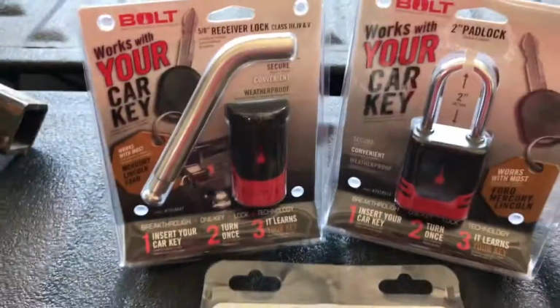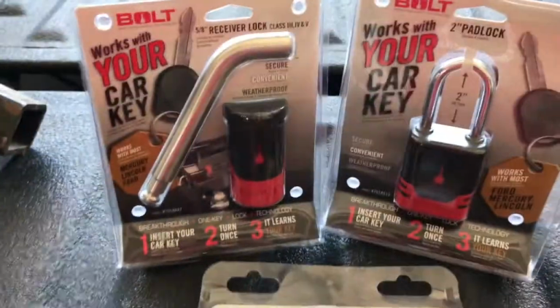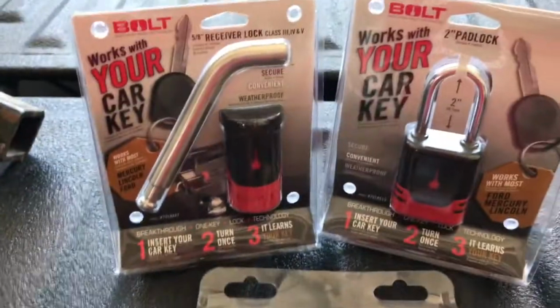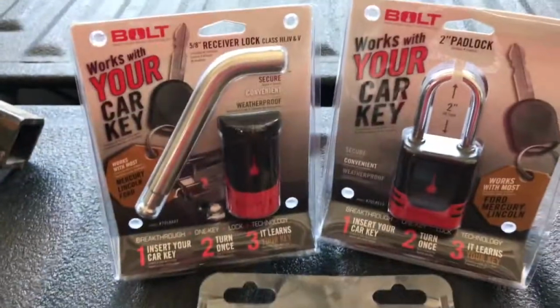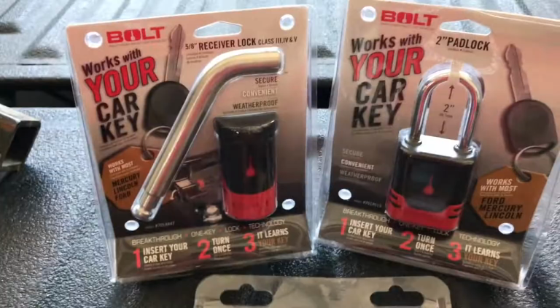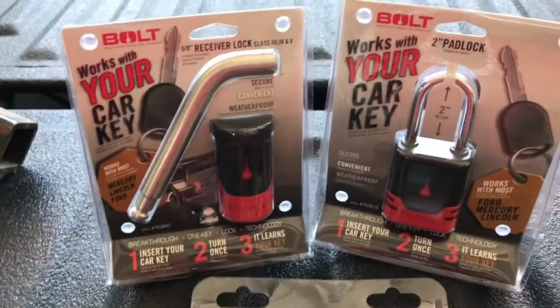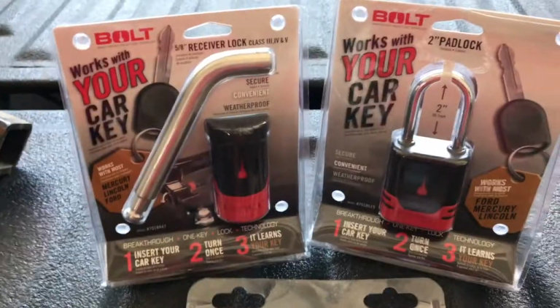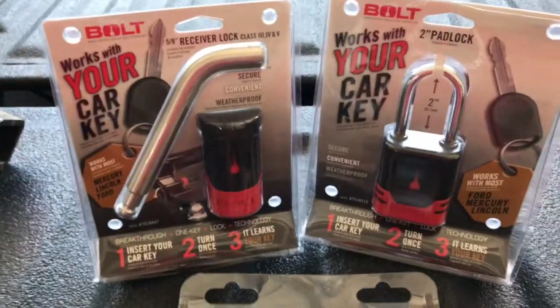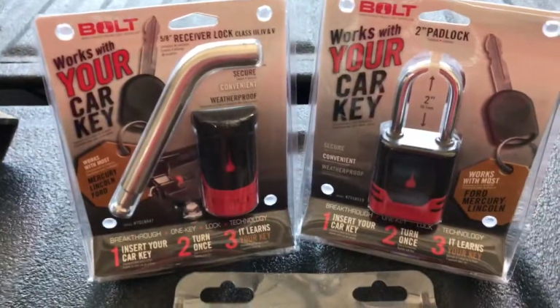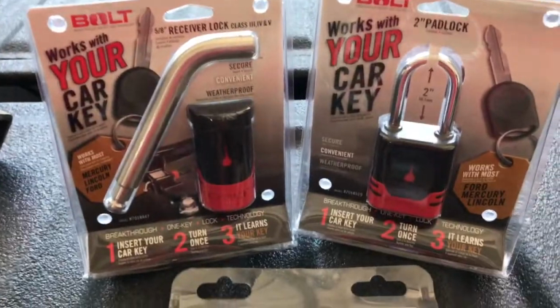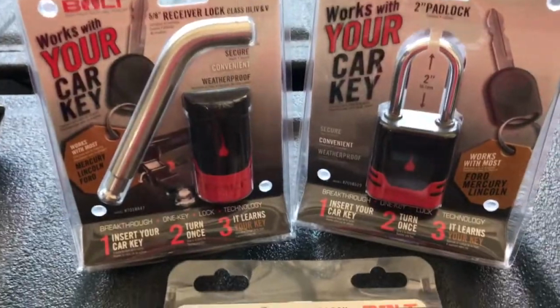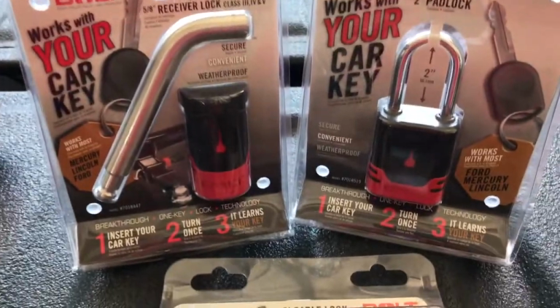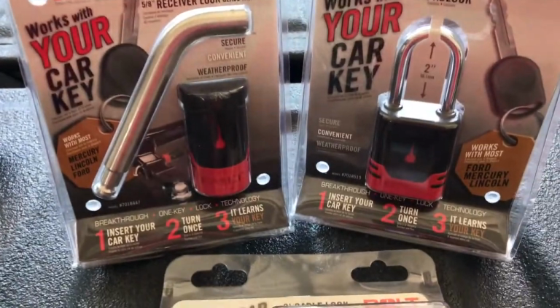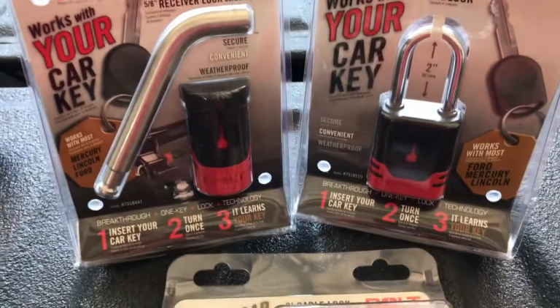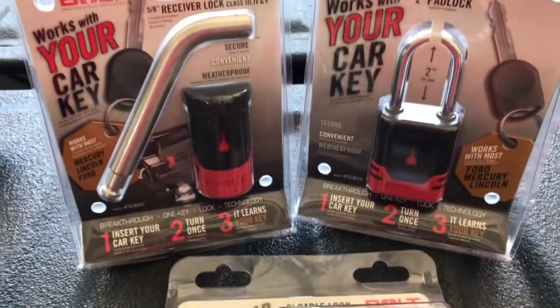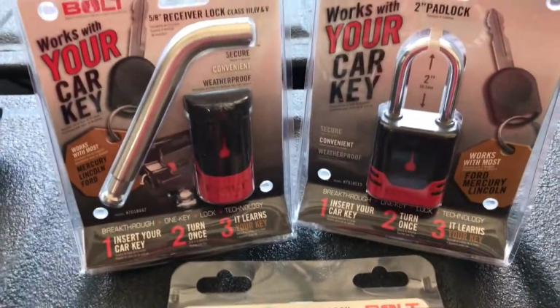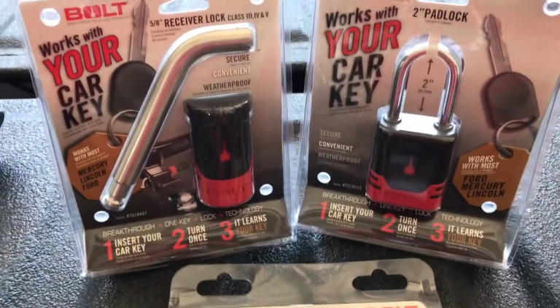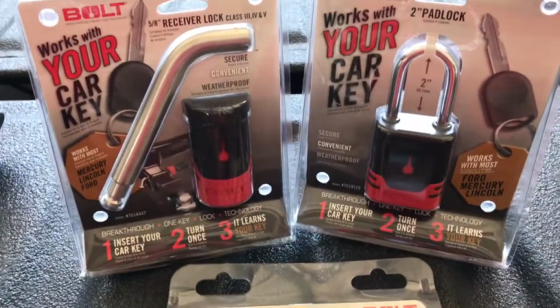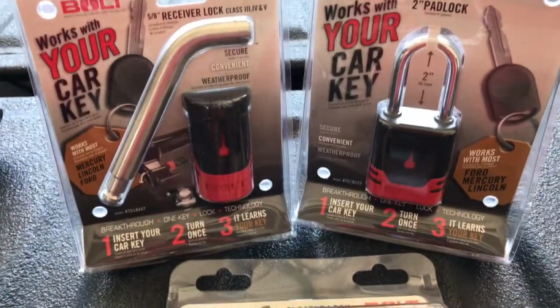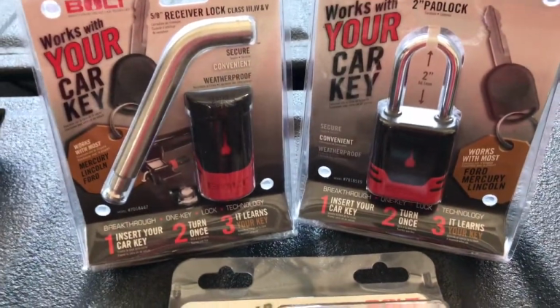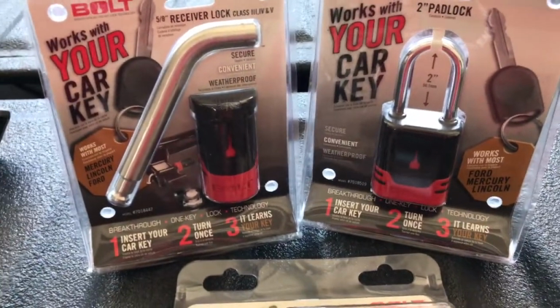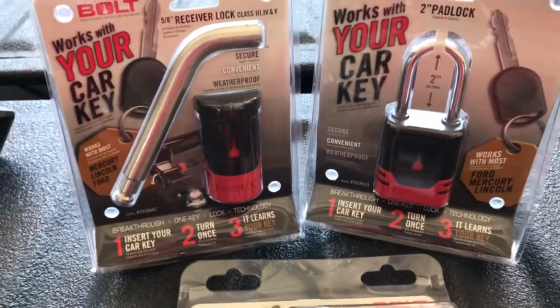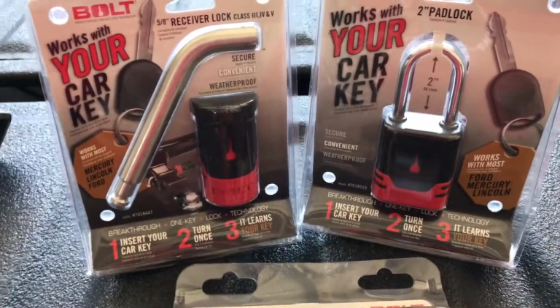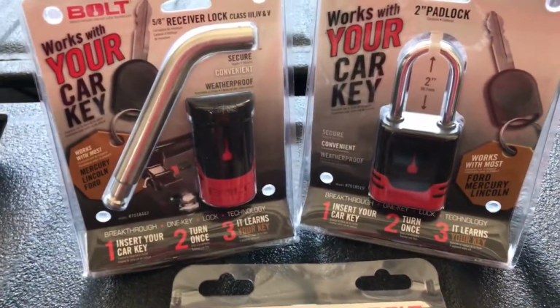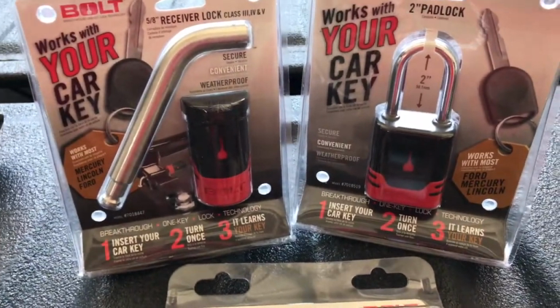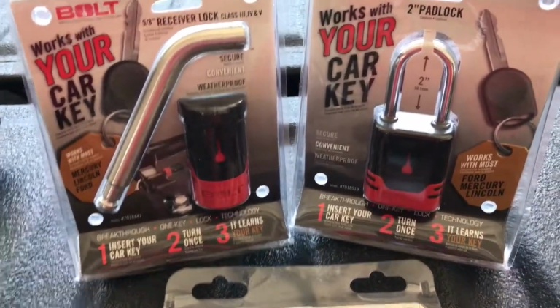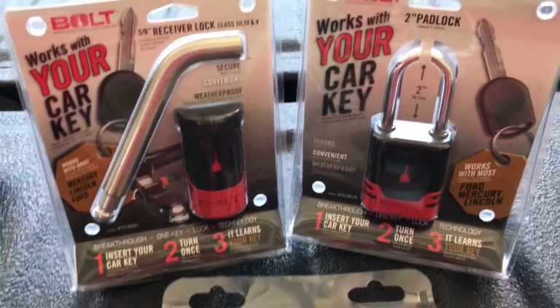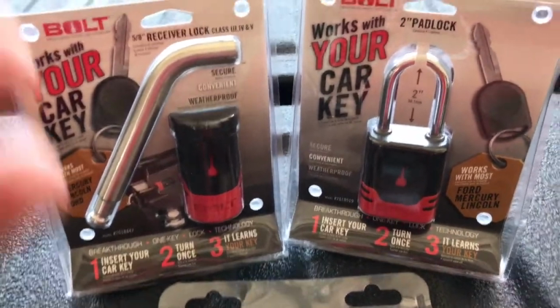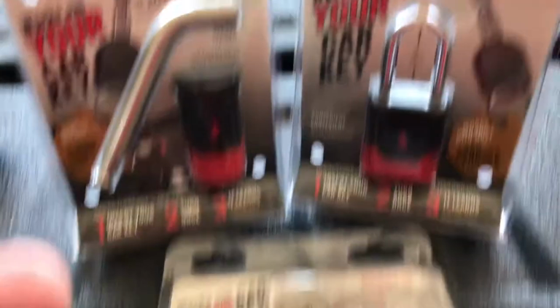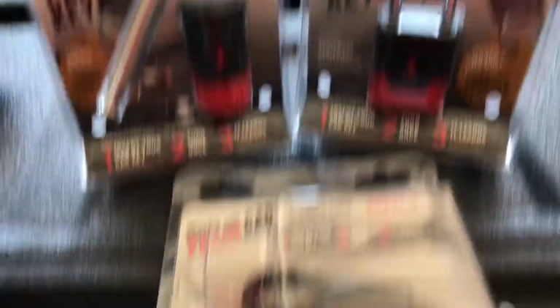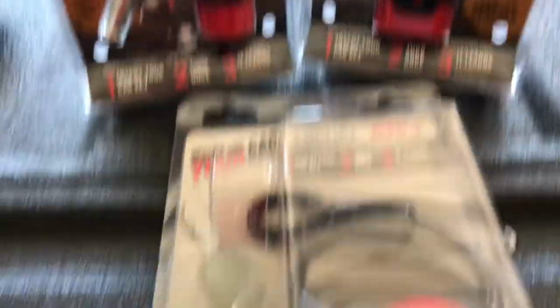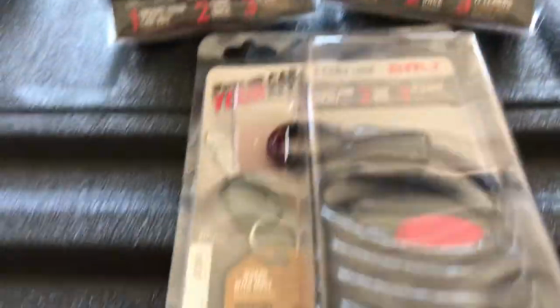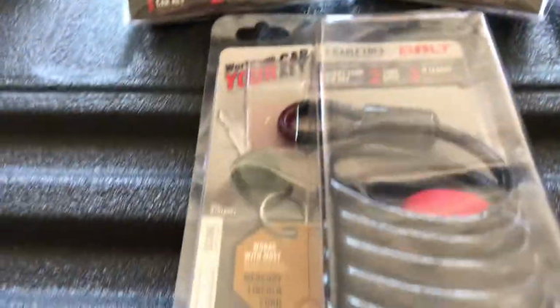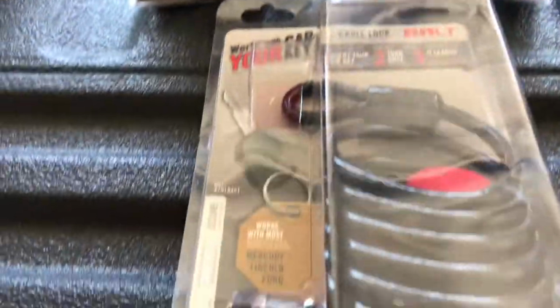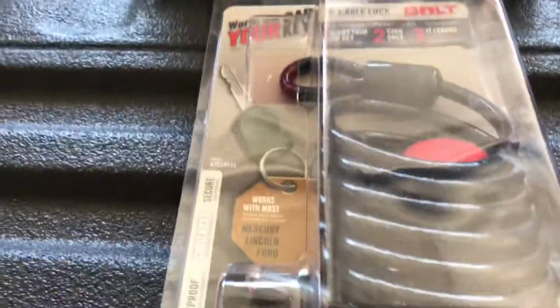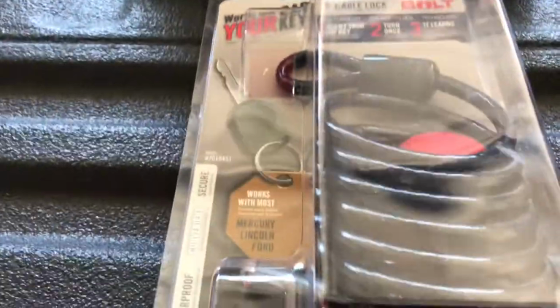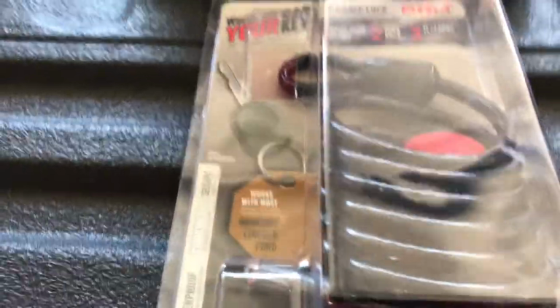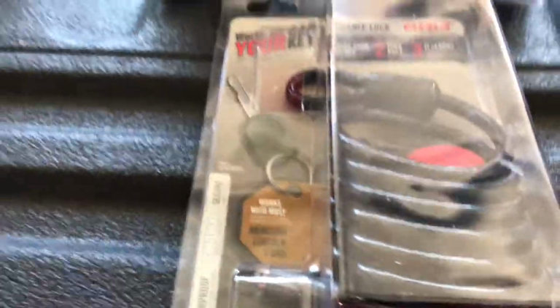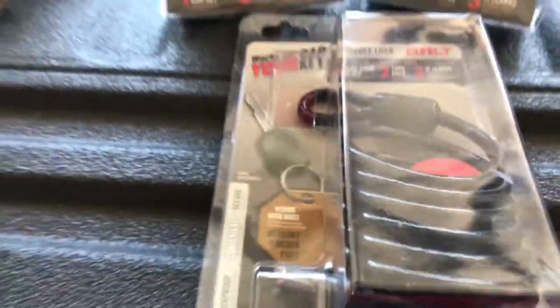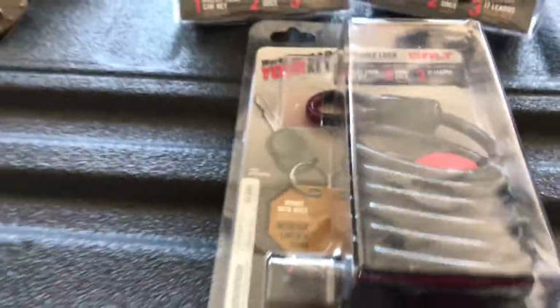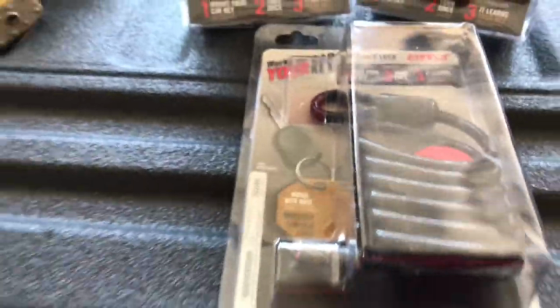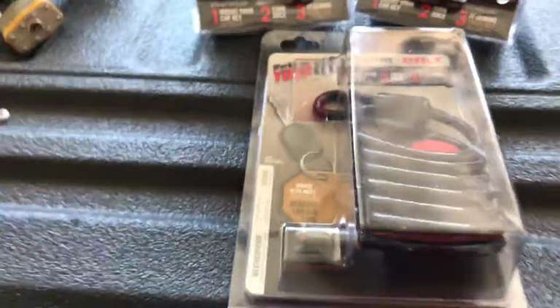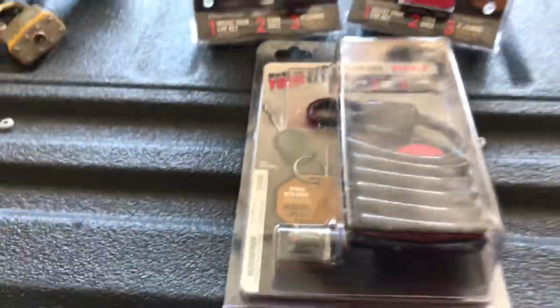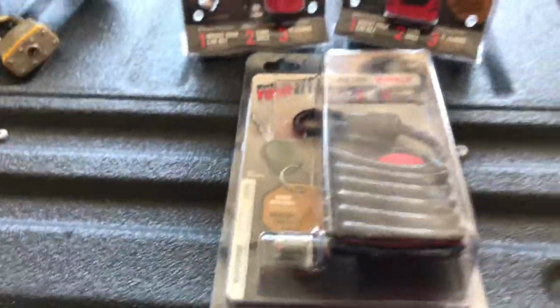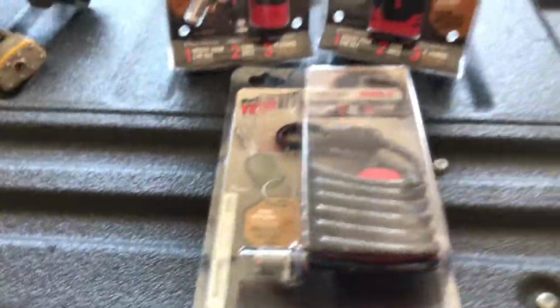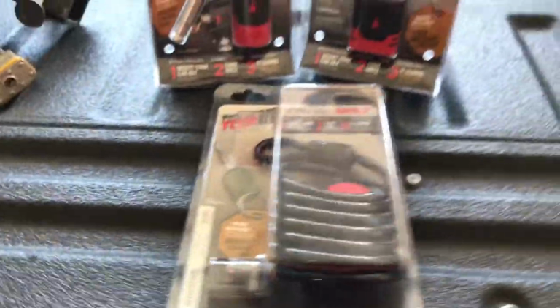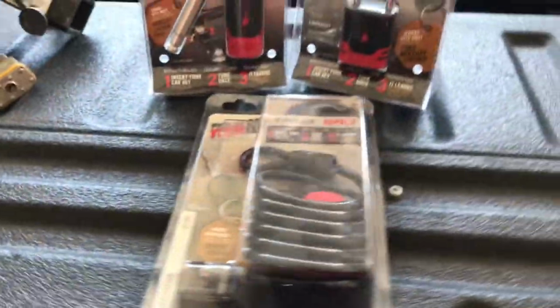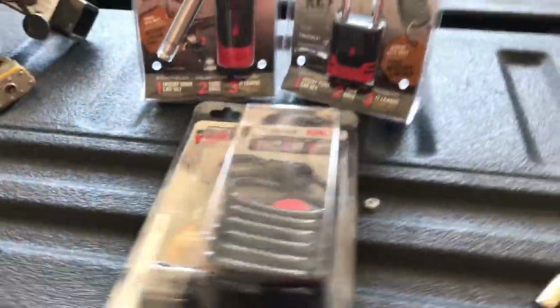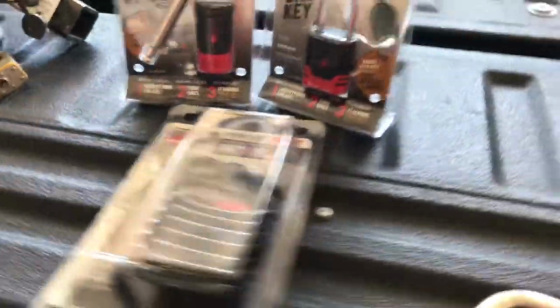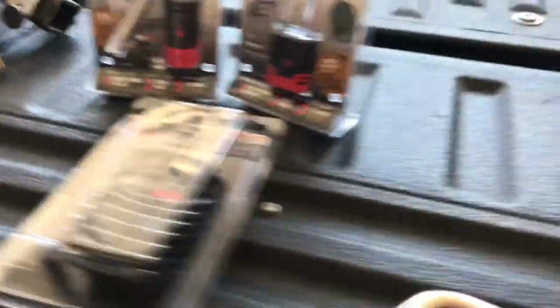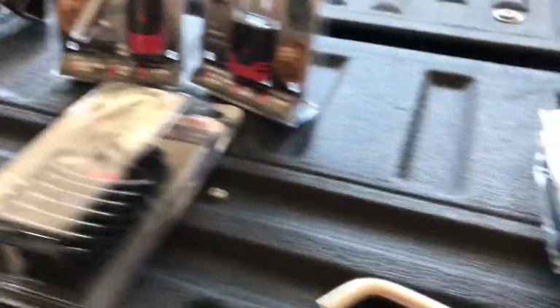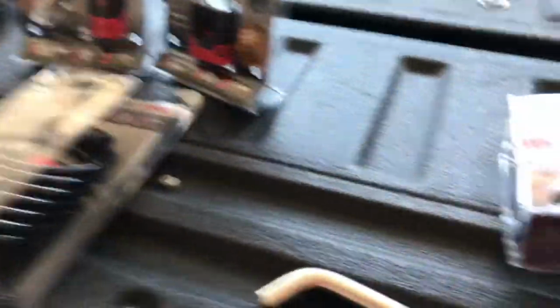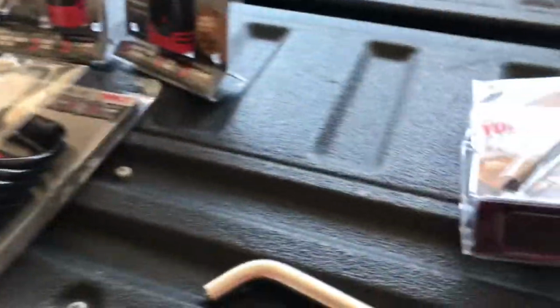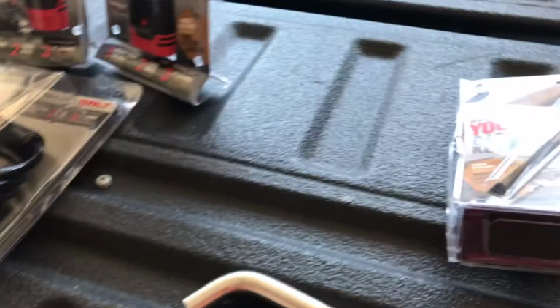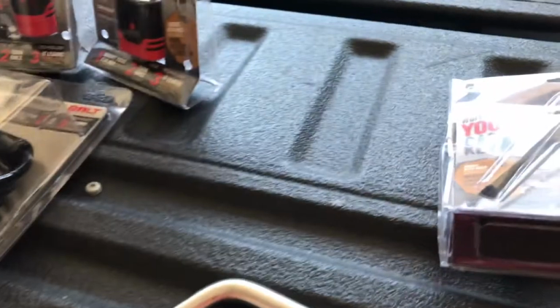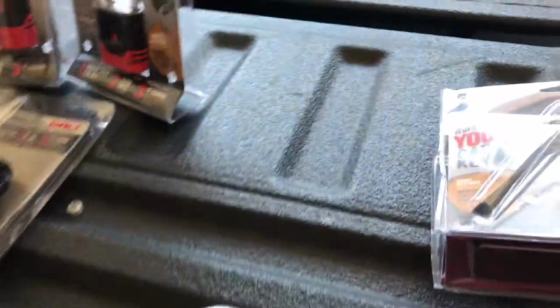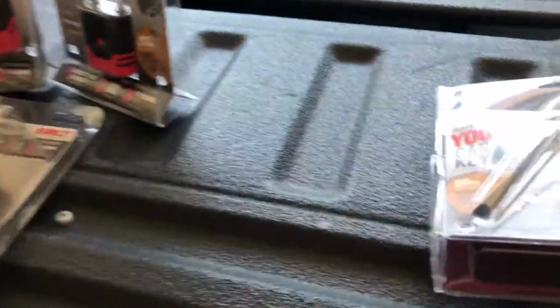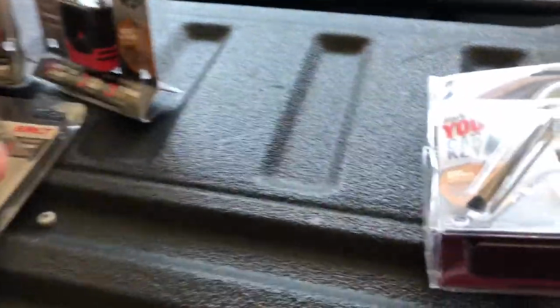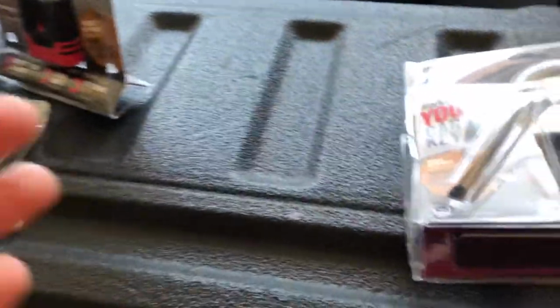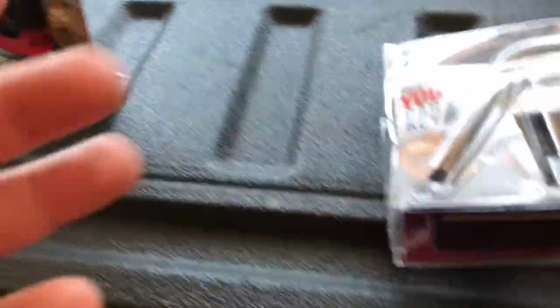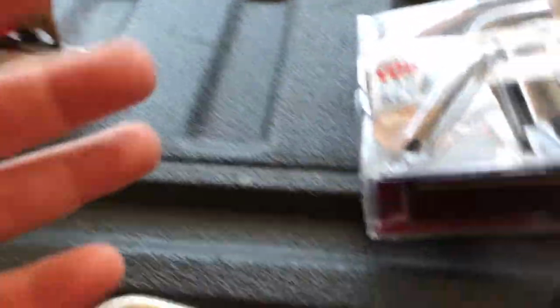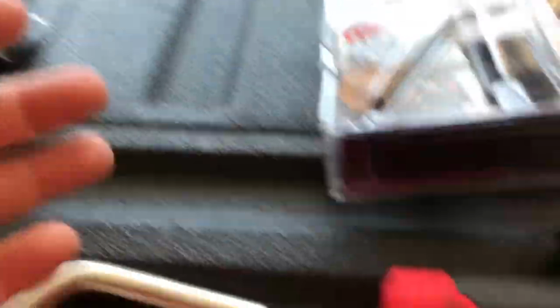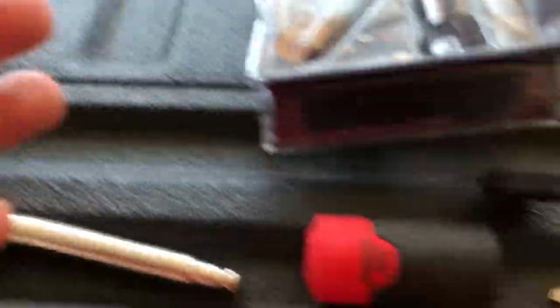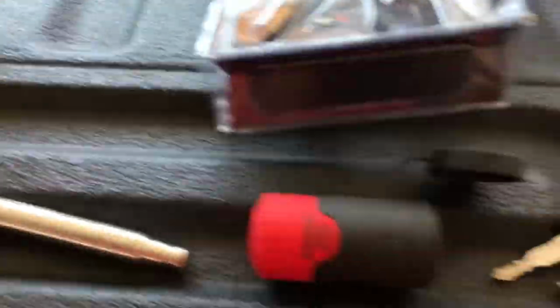Bolt Lock makes this simple. Receiver locks, pad locks, cable locks — whatever type of lock you're looking for, they got a system that's going to work for you.